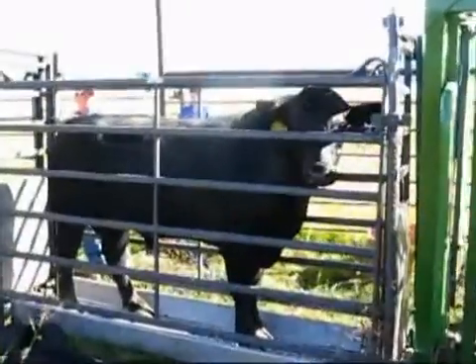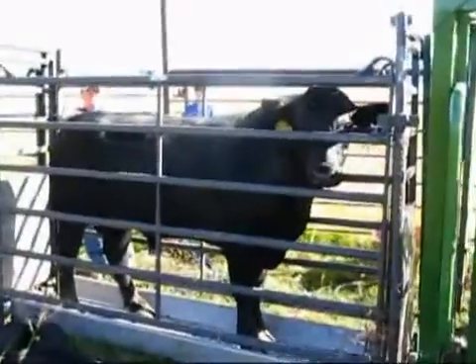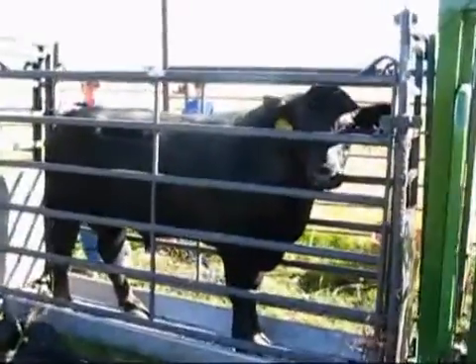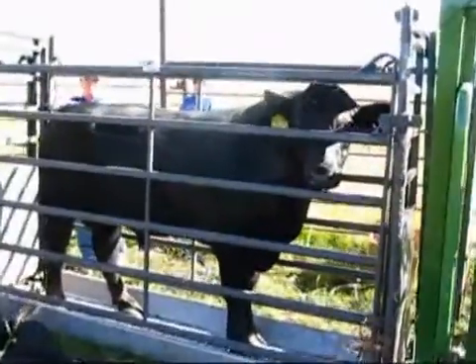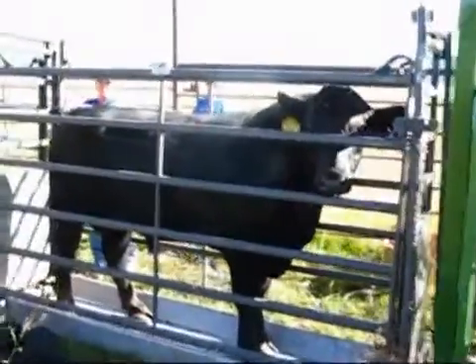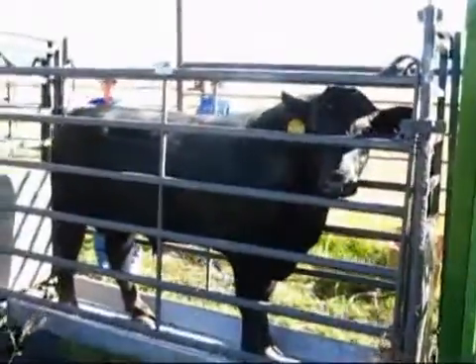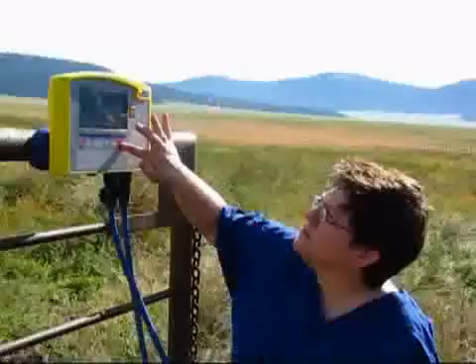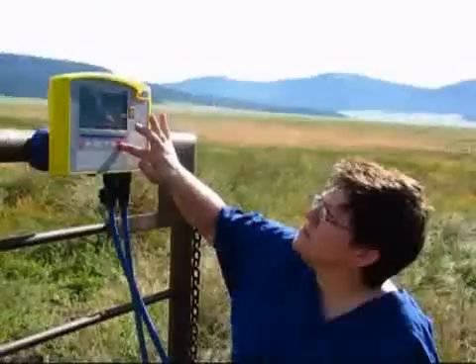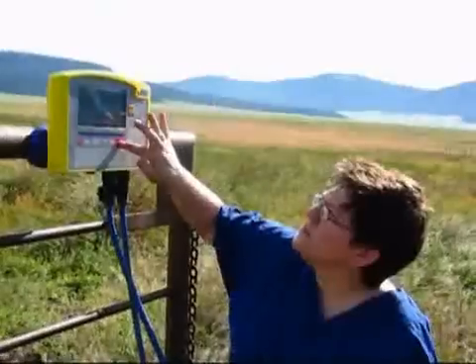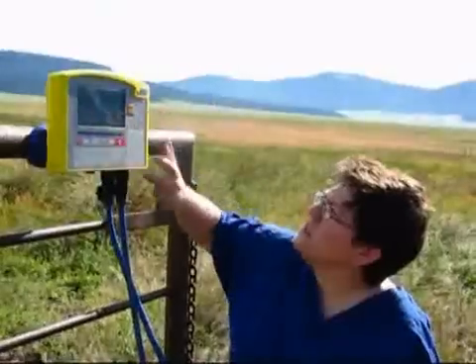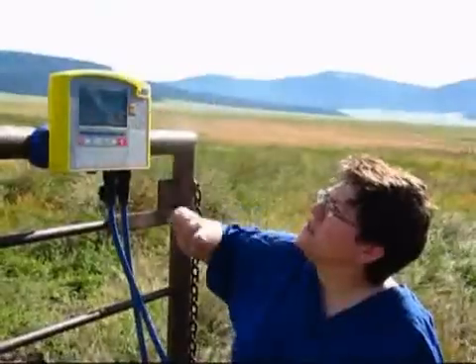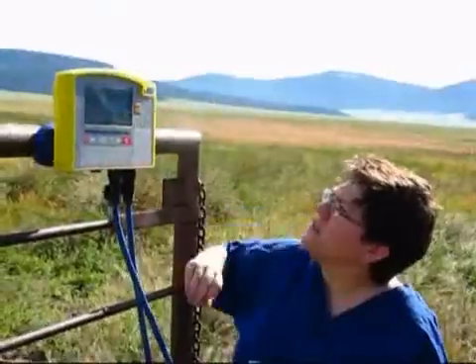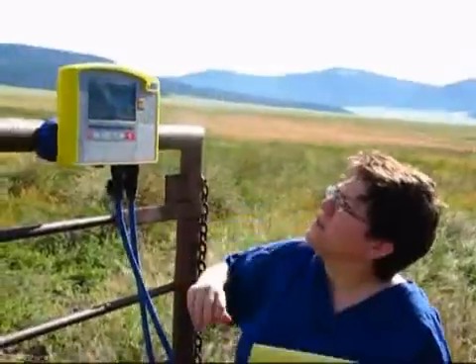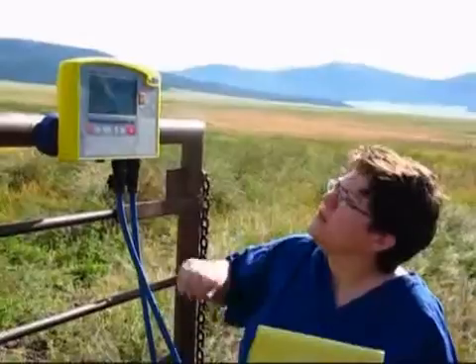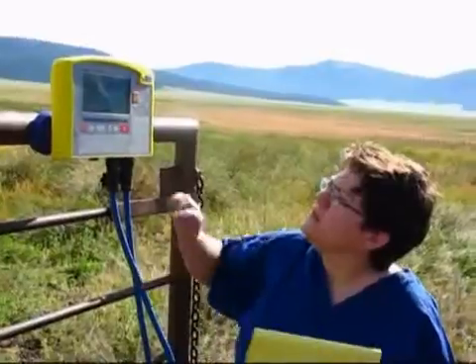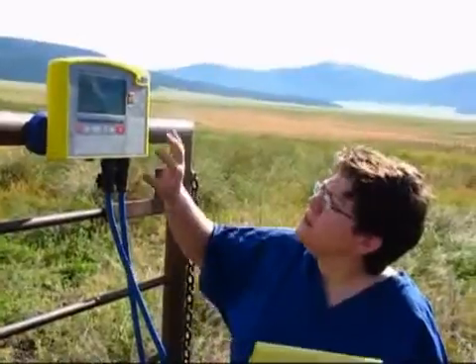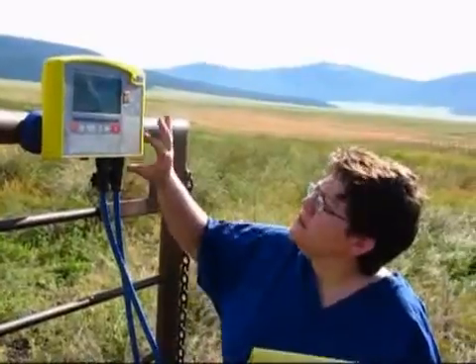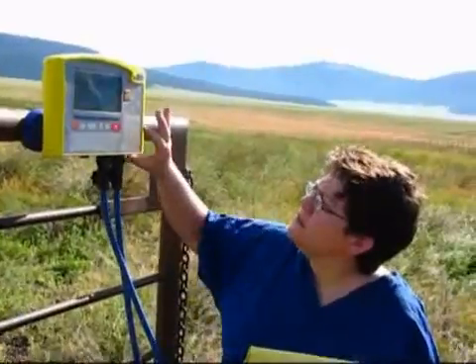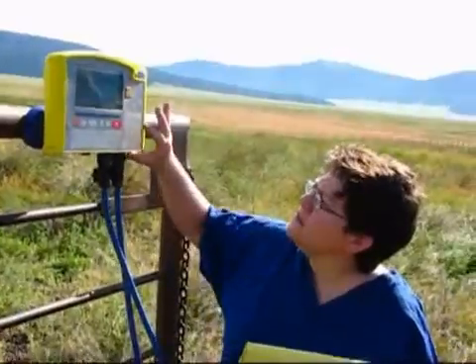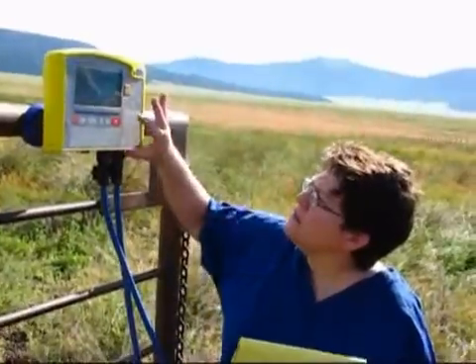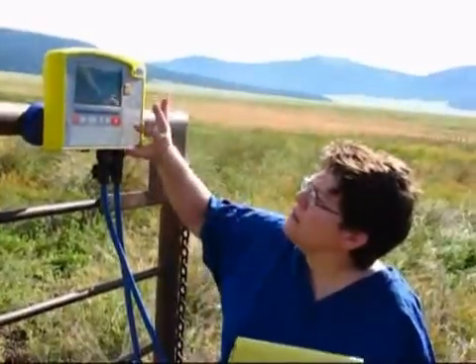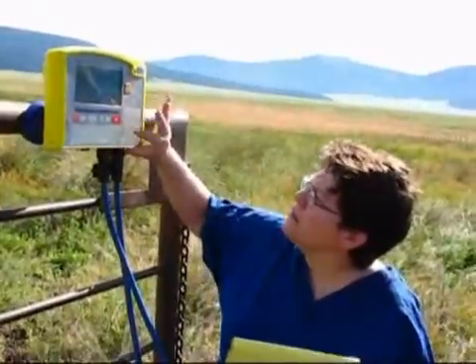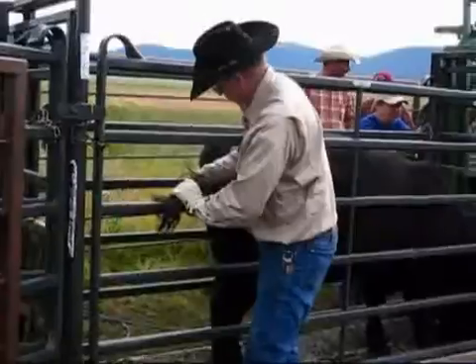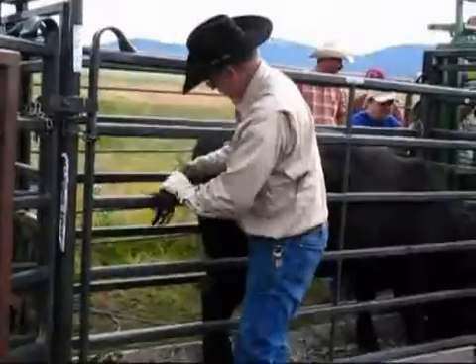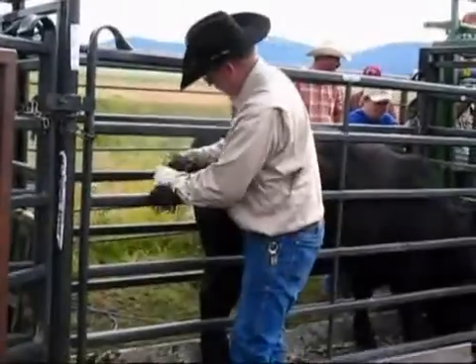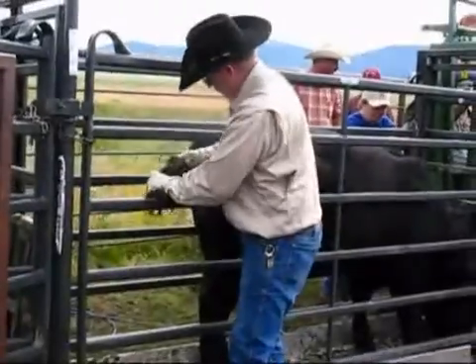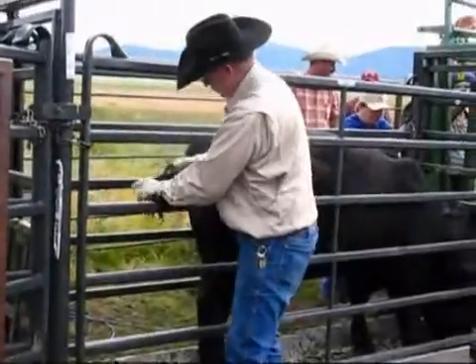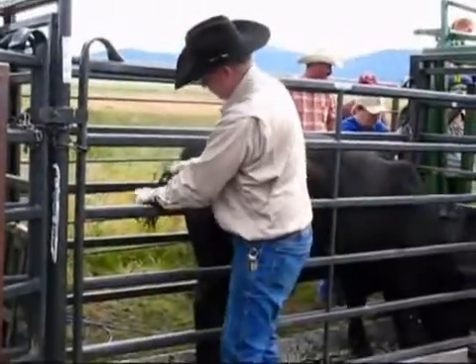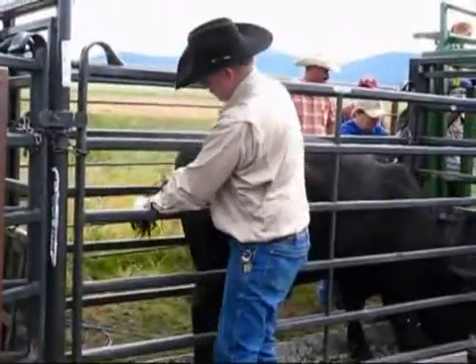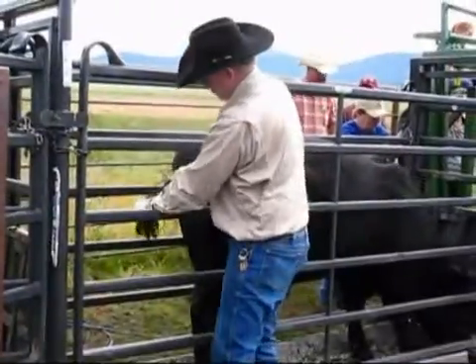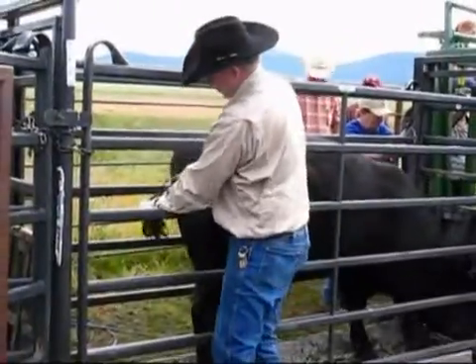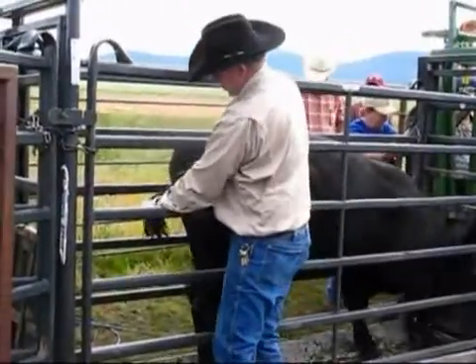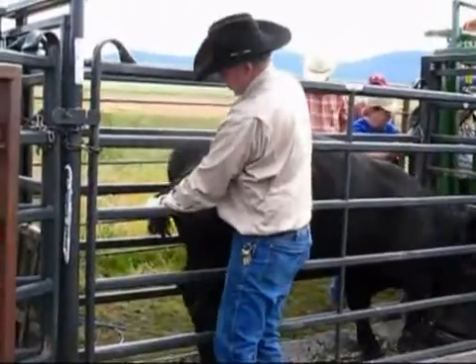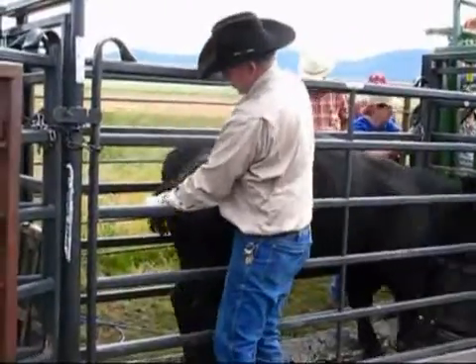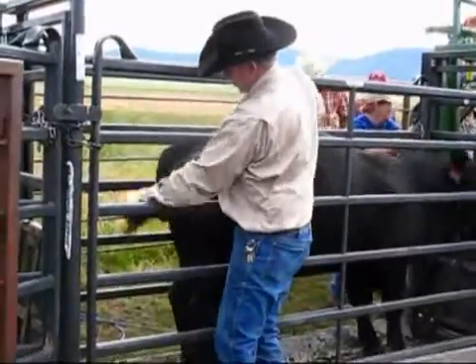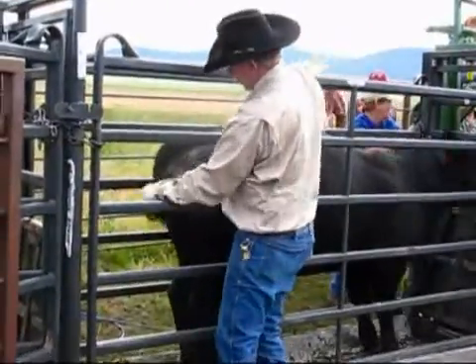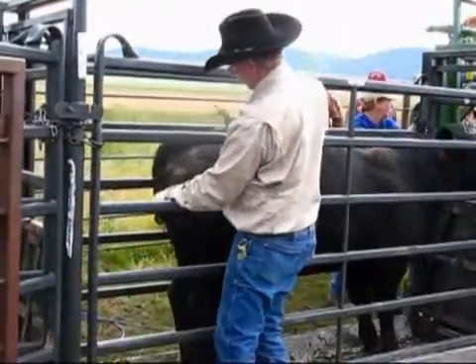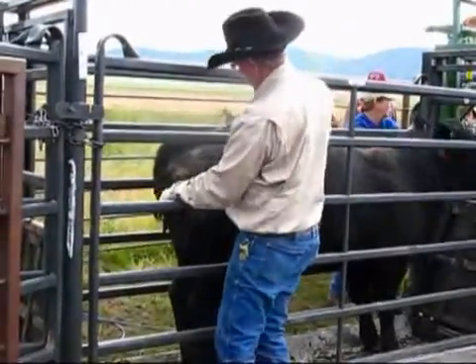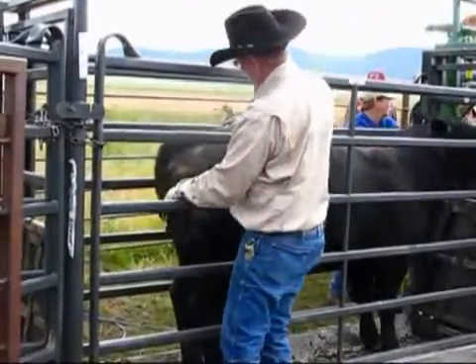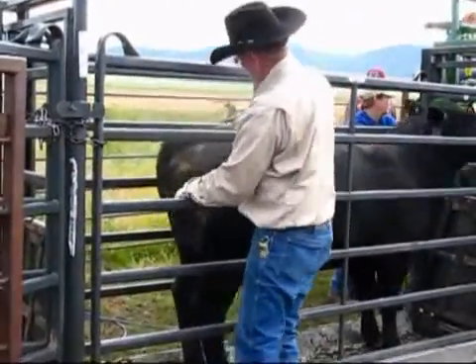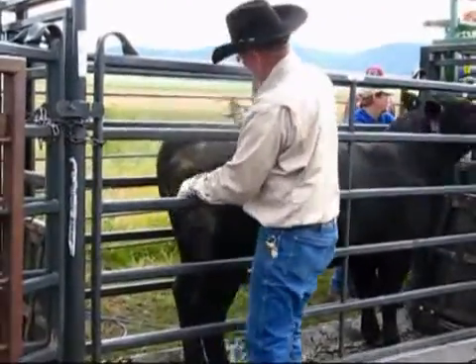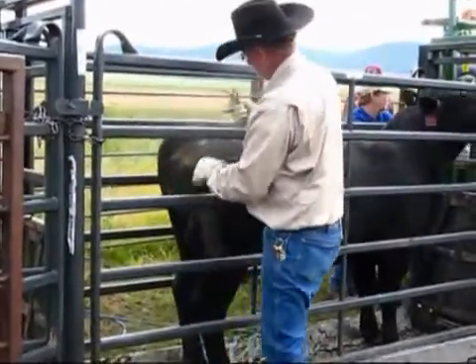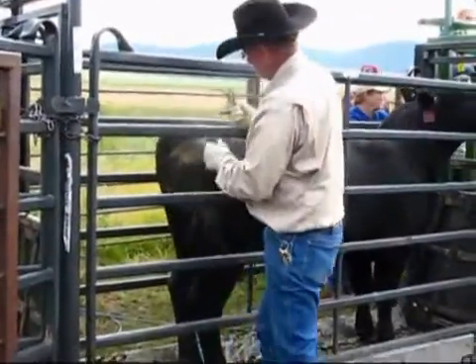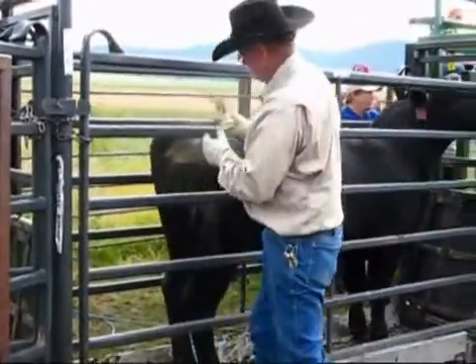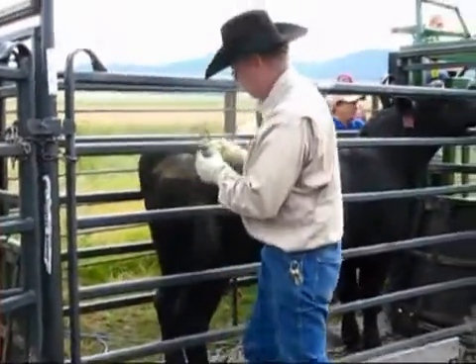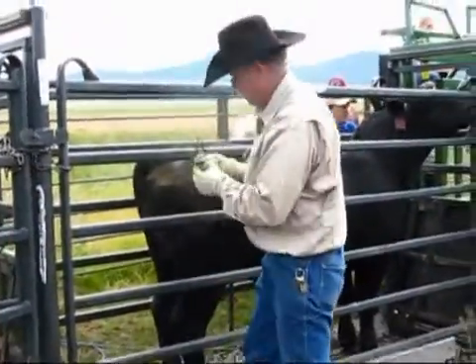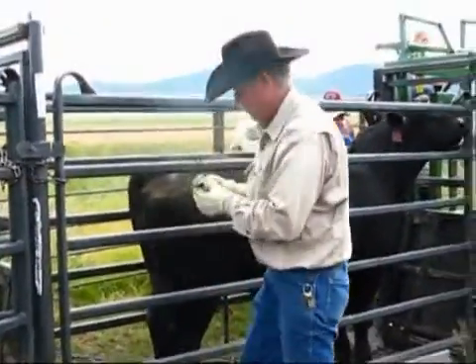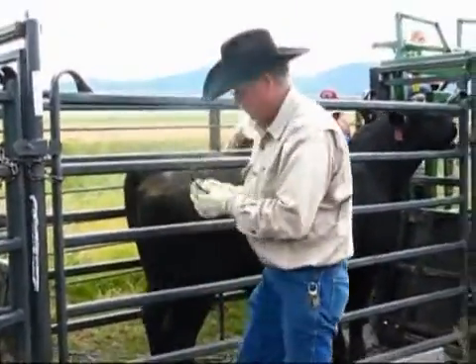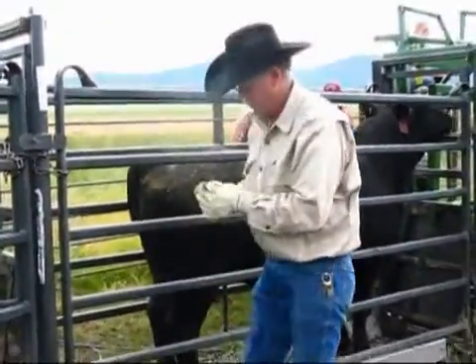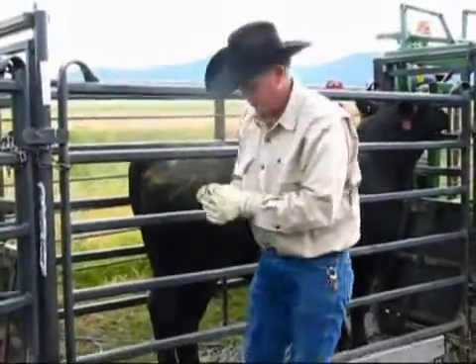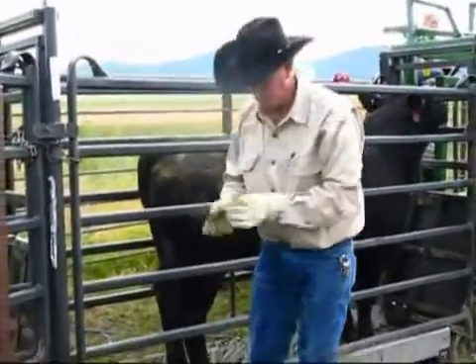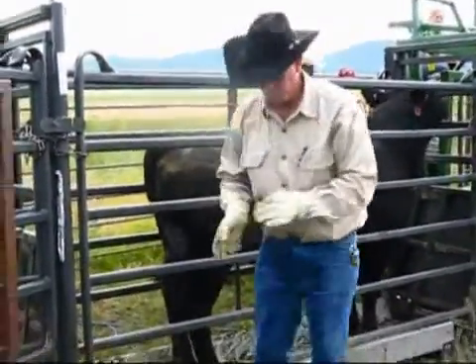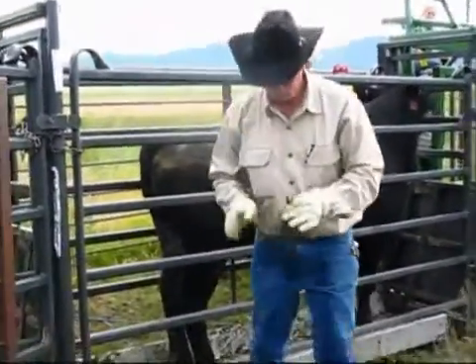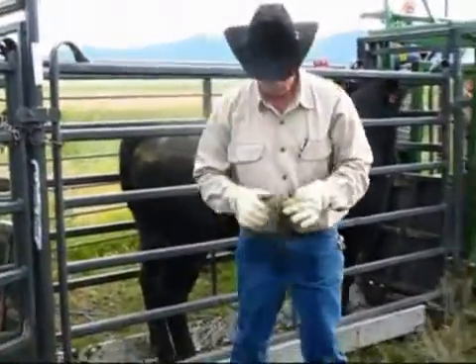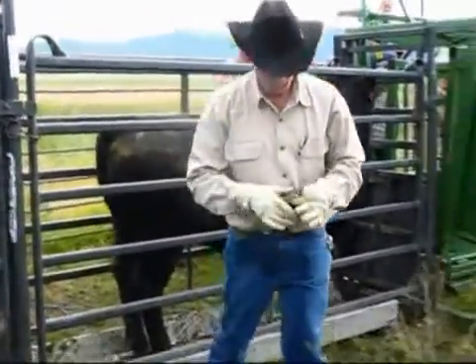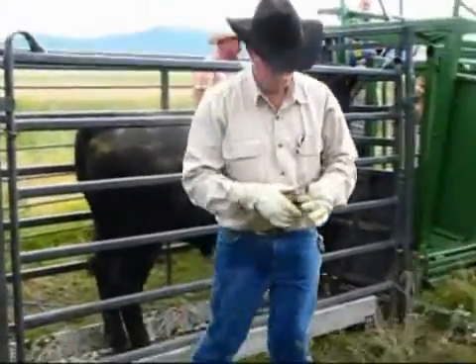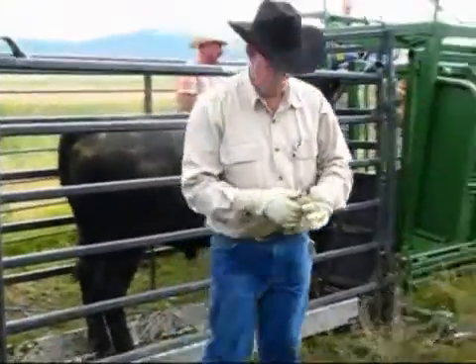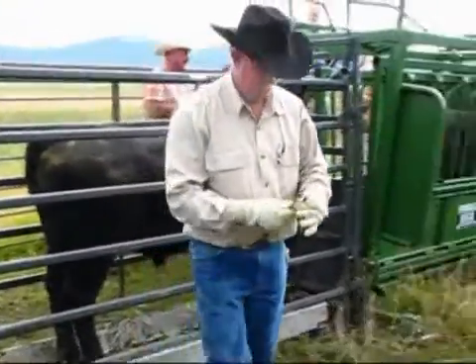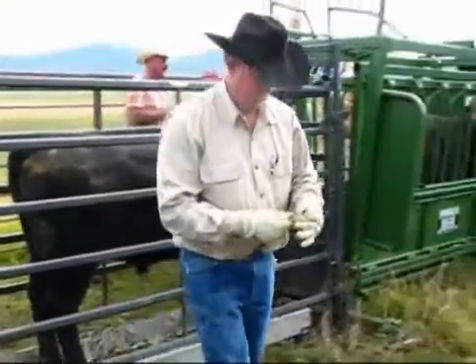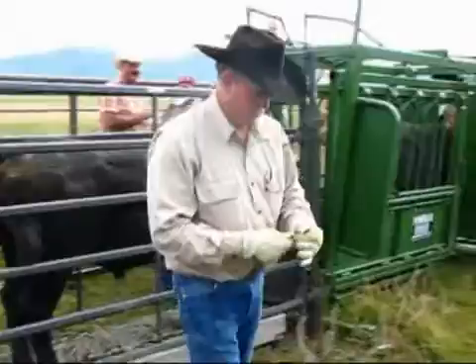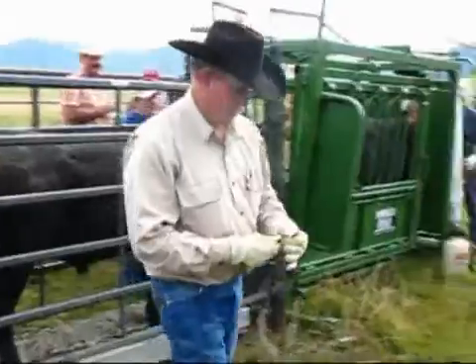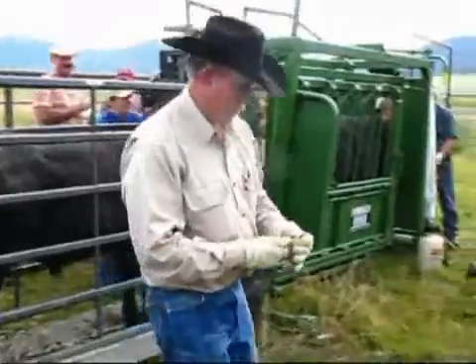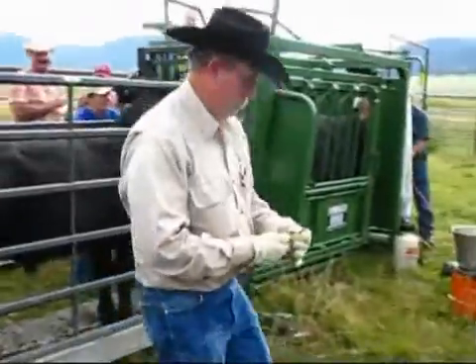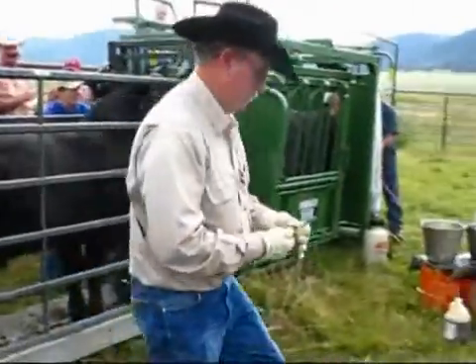We'll weigh the cattle today. We'll also pull hair follicles that we're going to be using for some DNA analysis through a commercial DNA company.